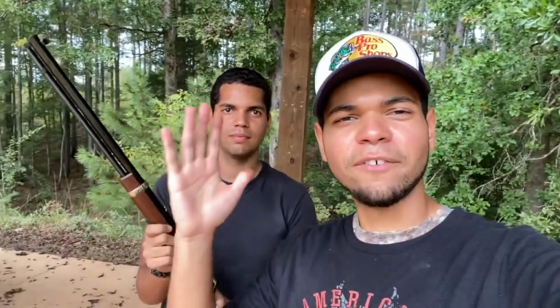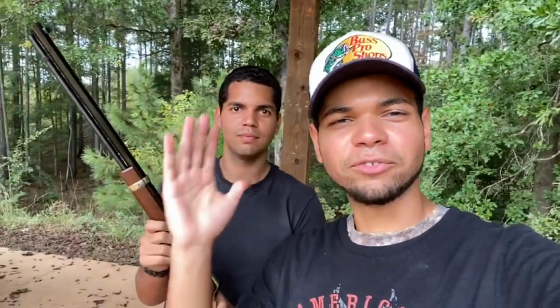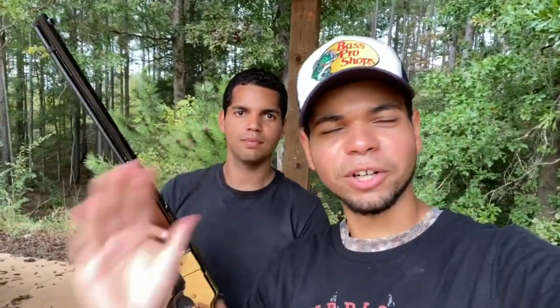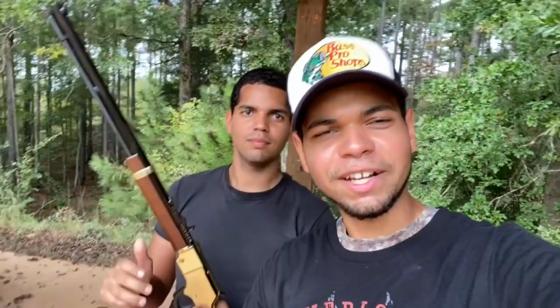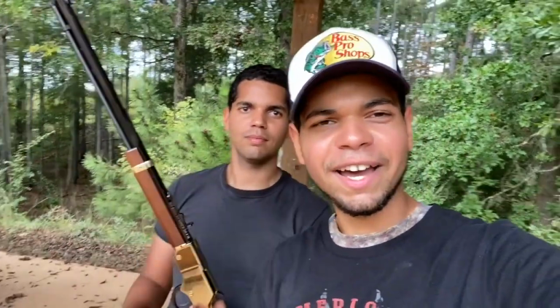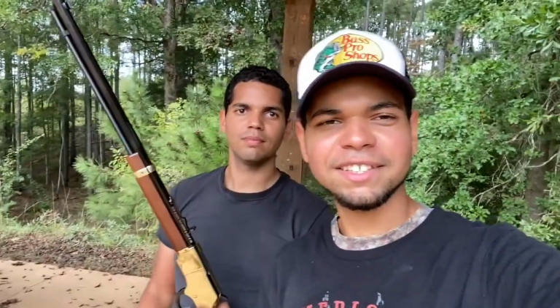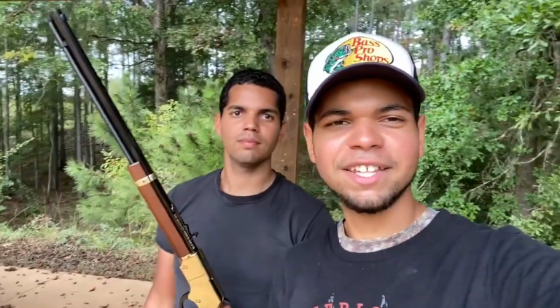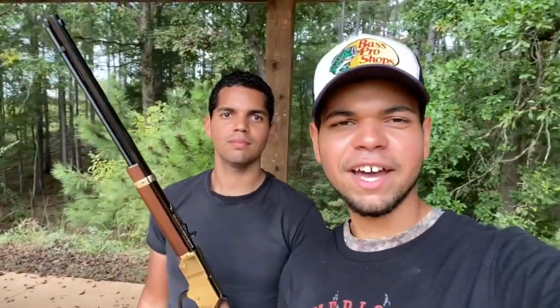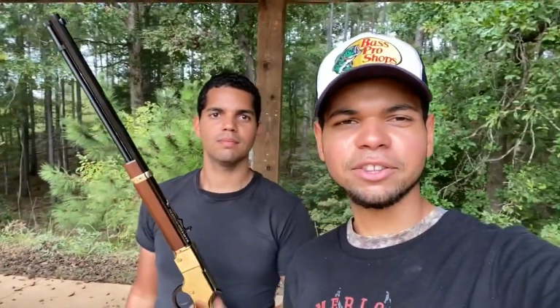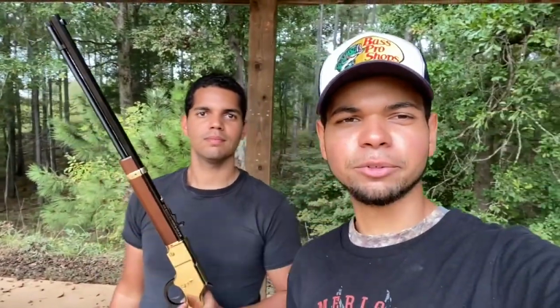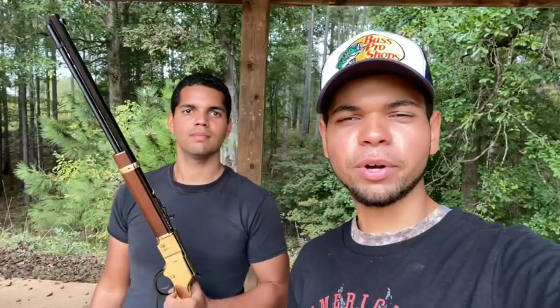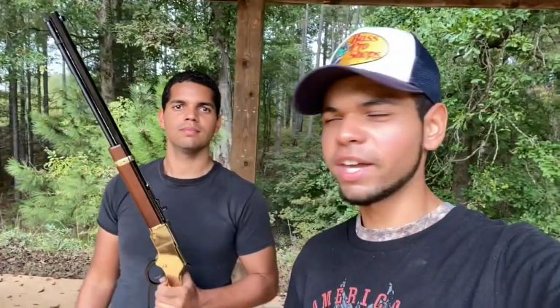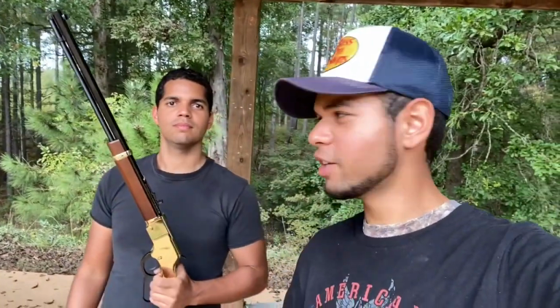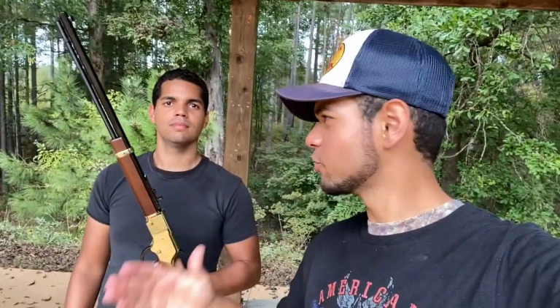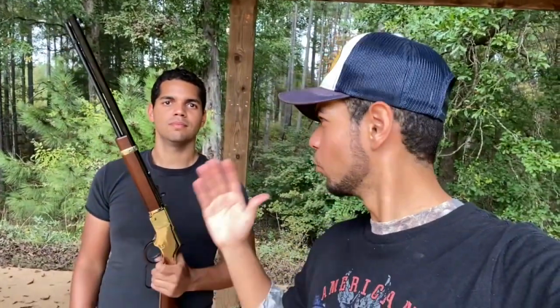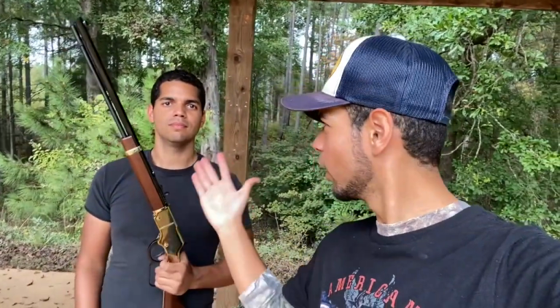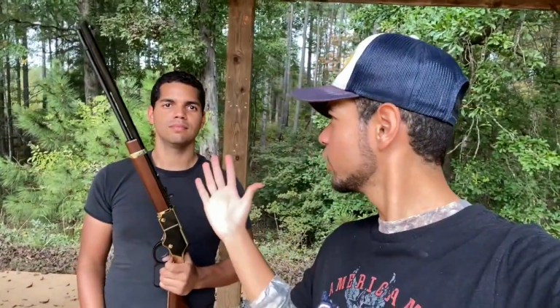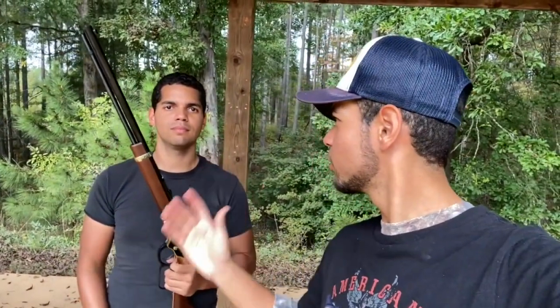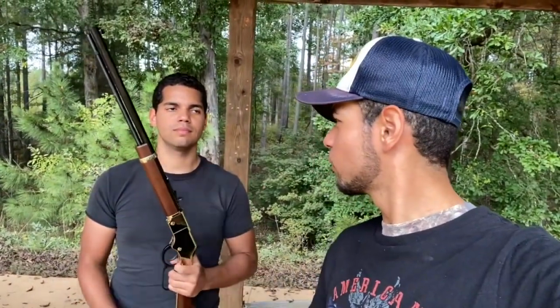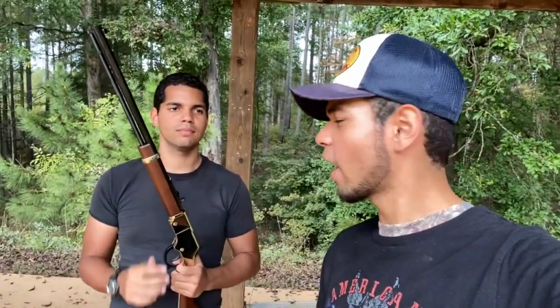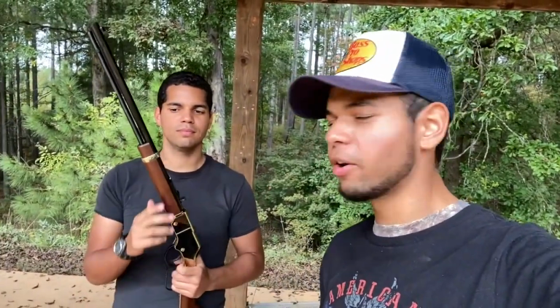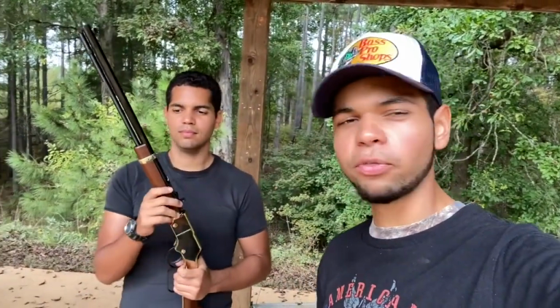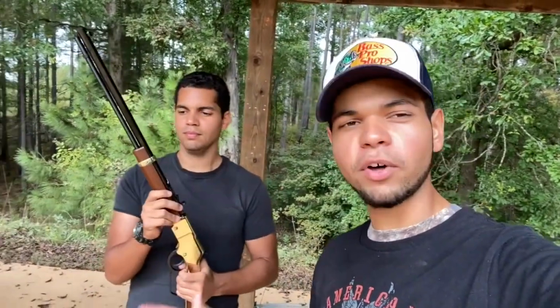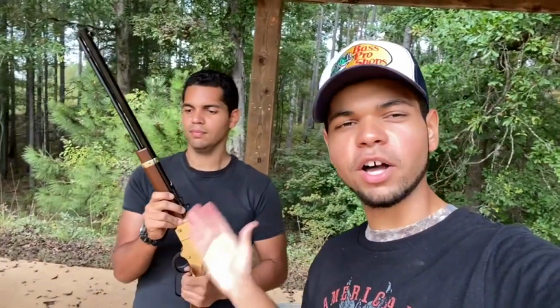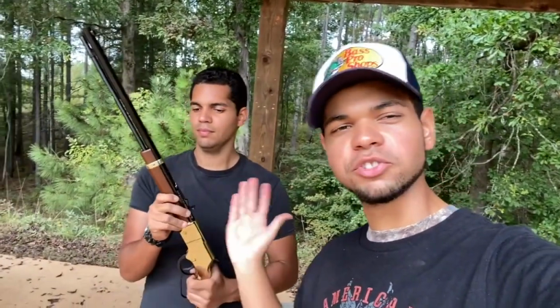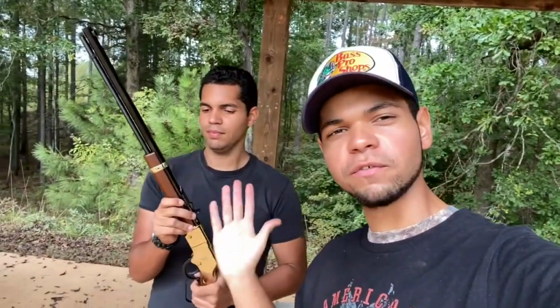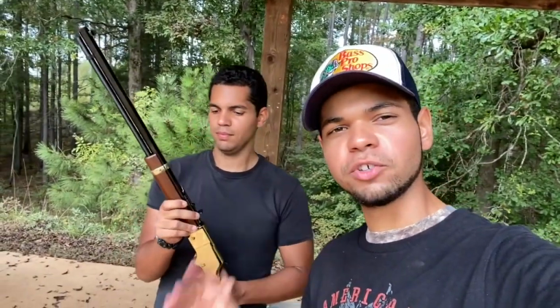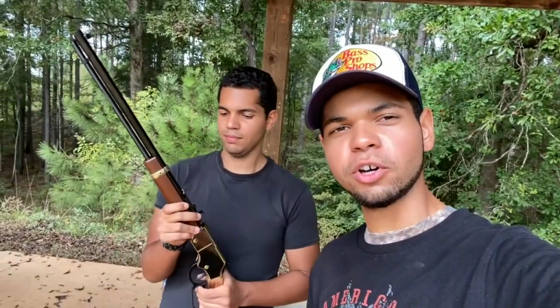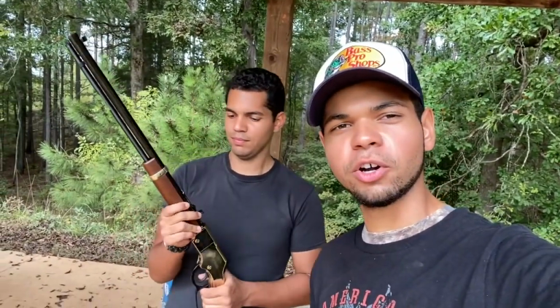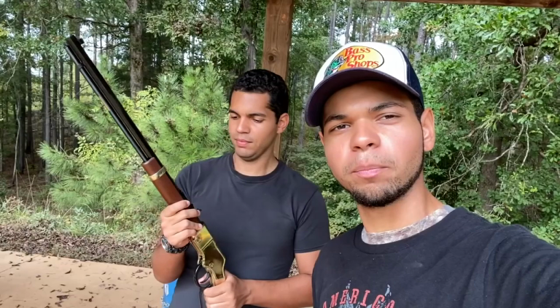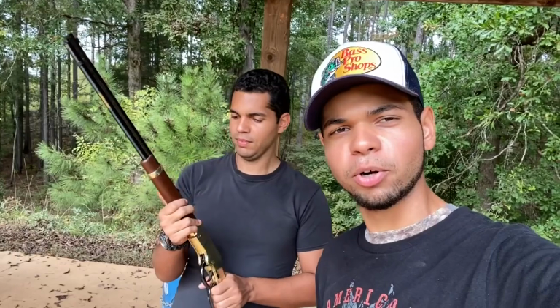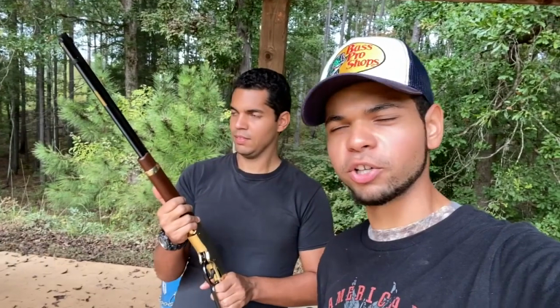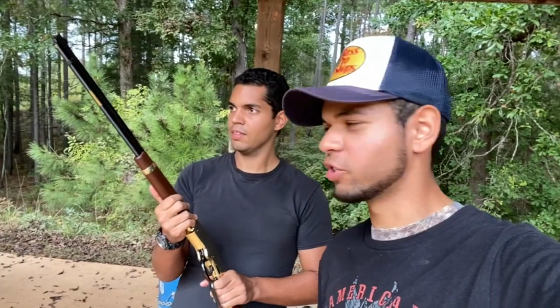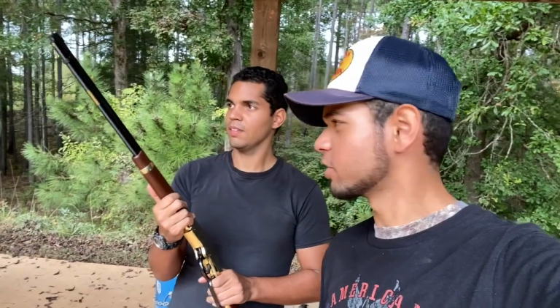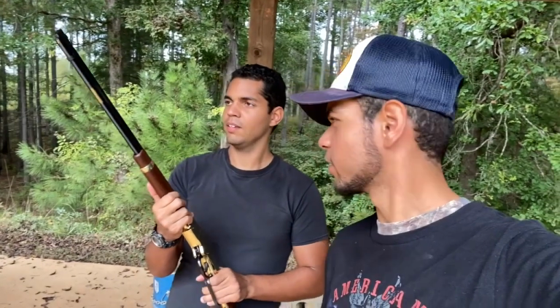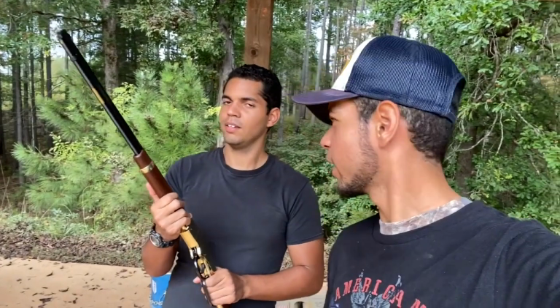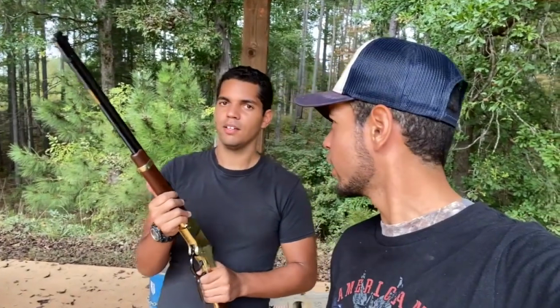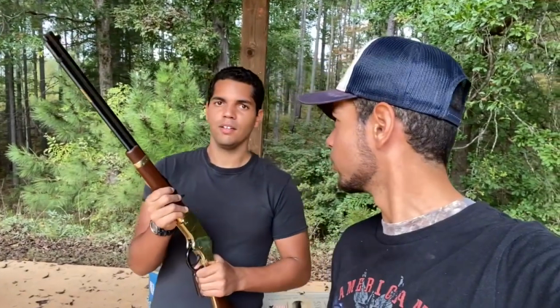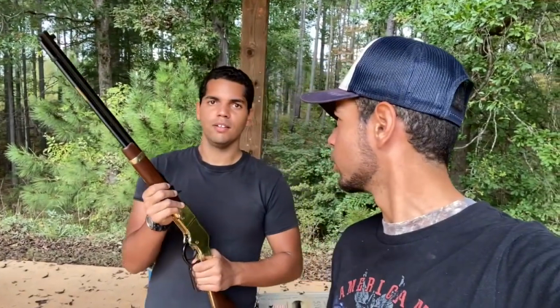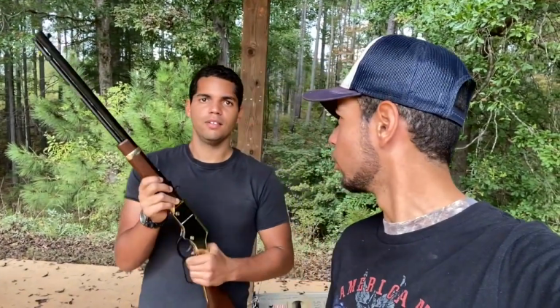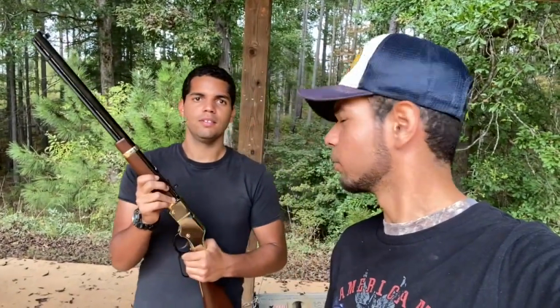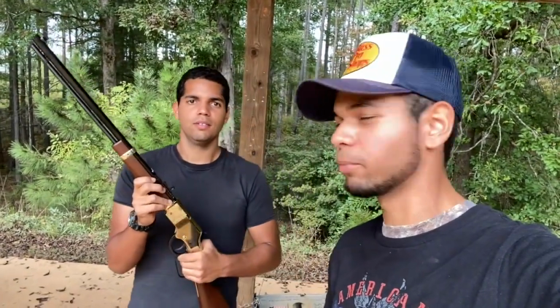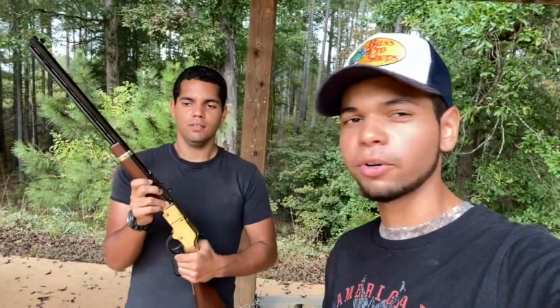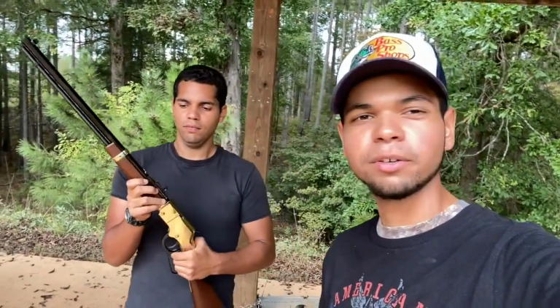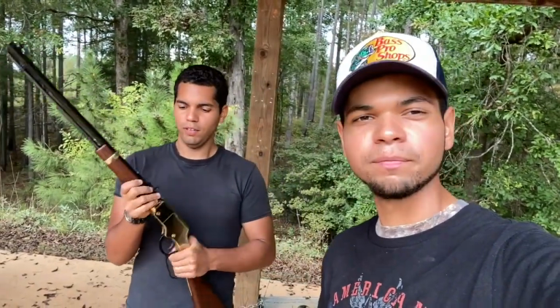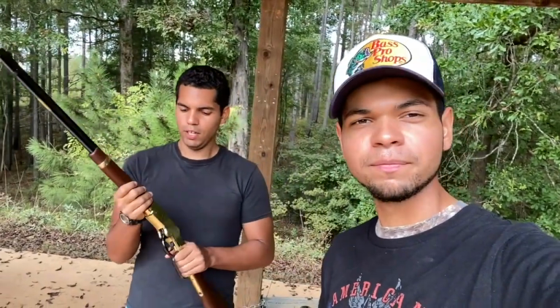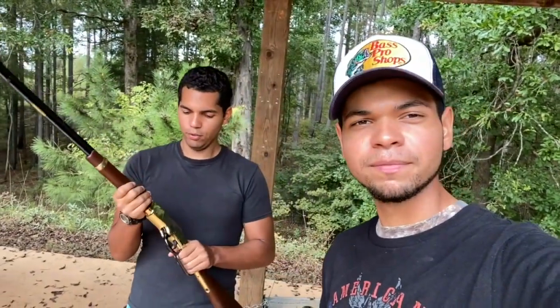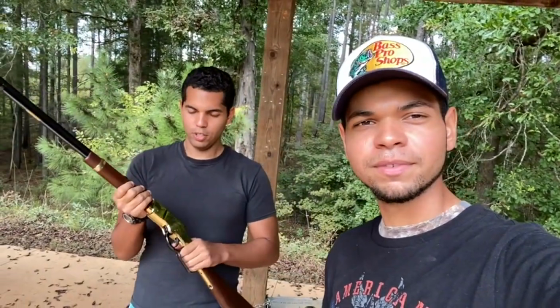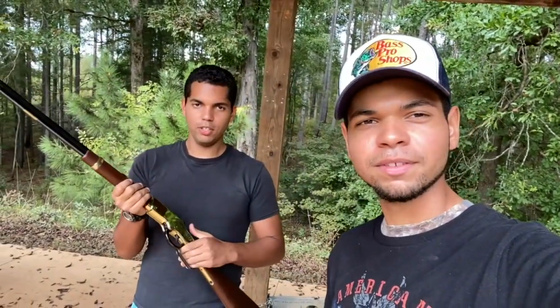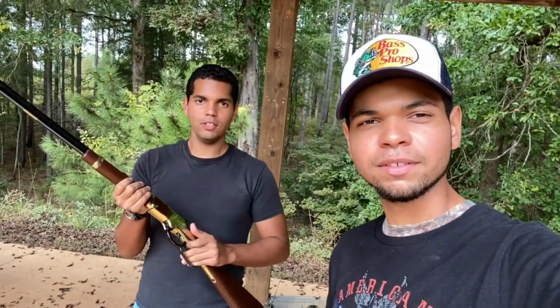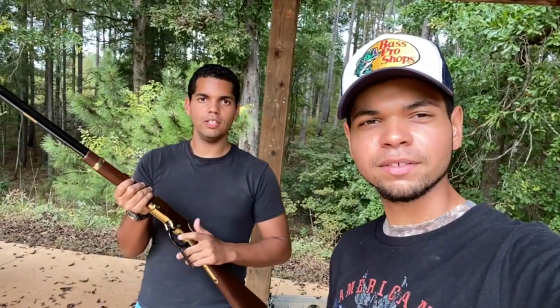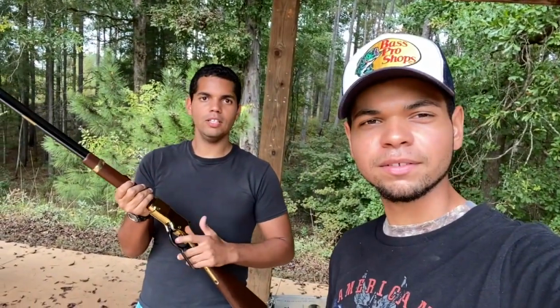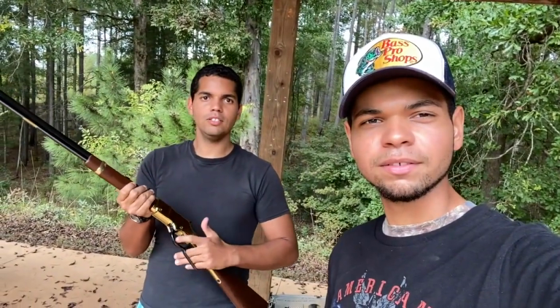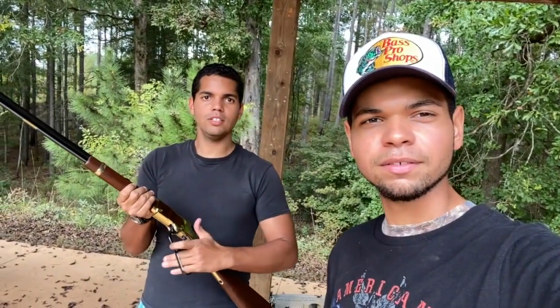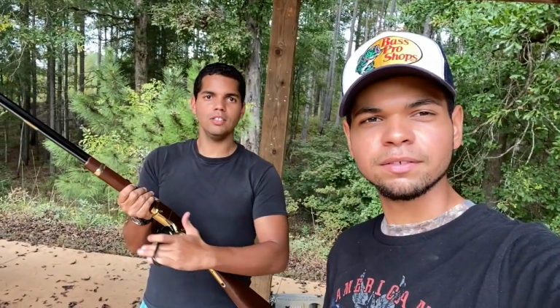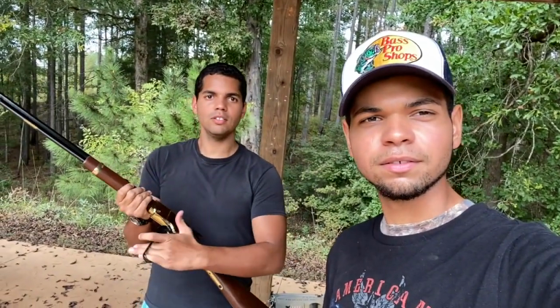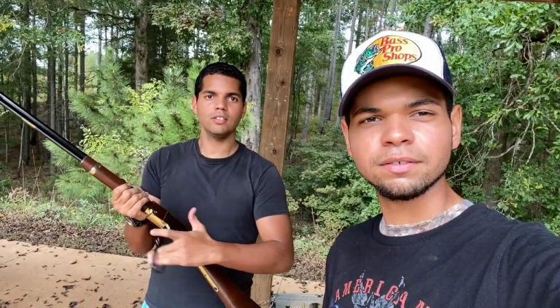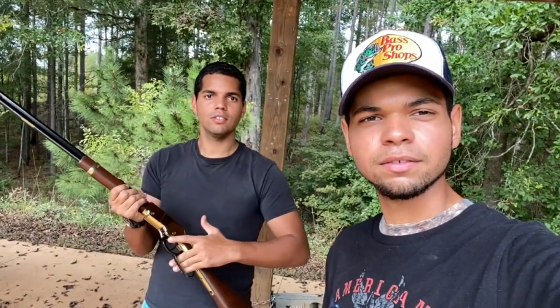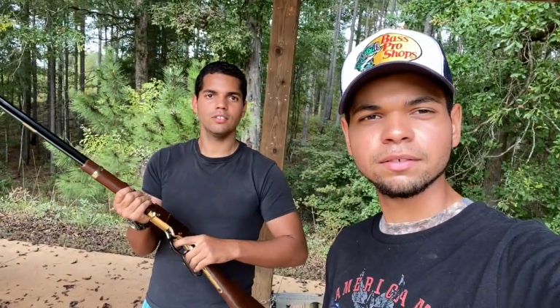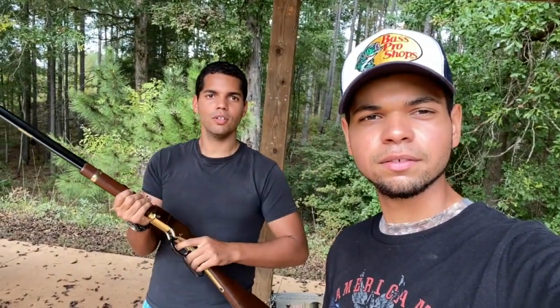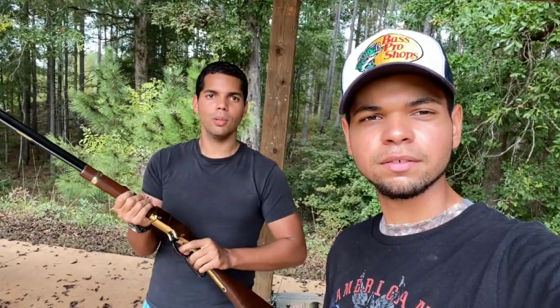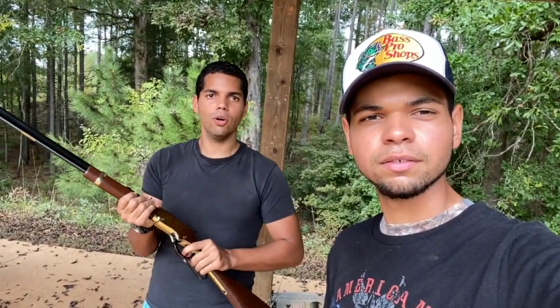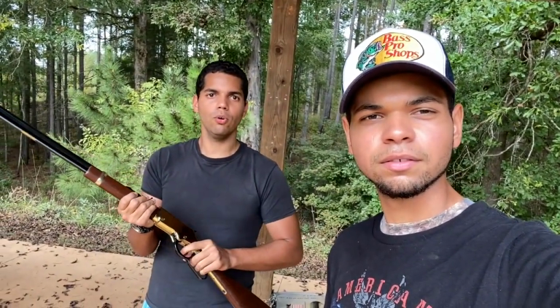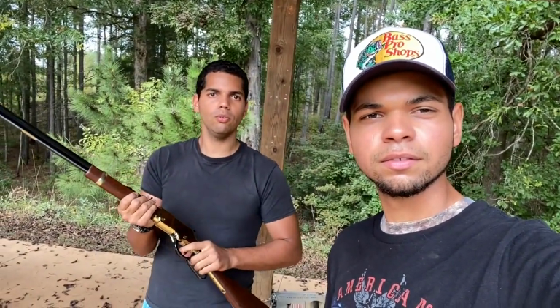After a nice day at the range, what are your final thoughts on your Henry Golden Boy purchase? Very easy to load.